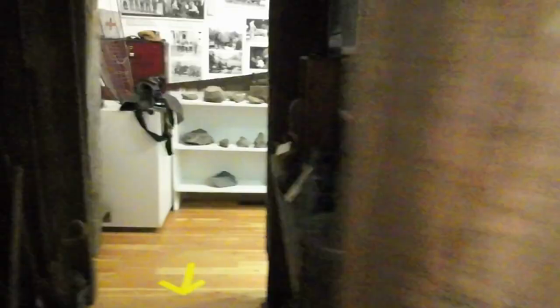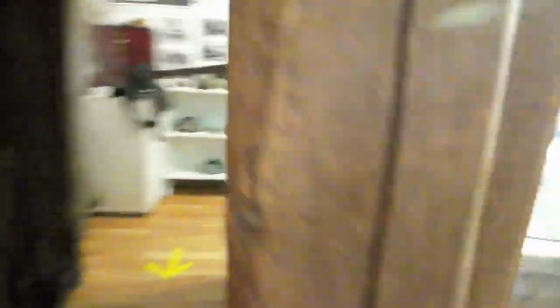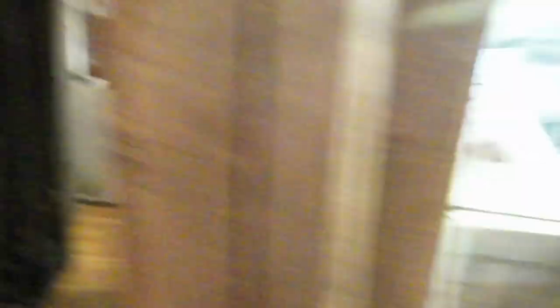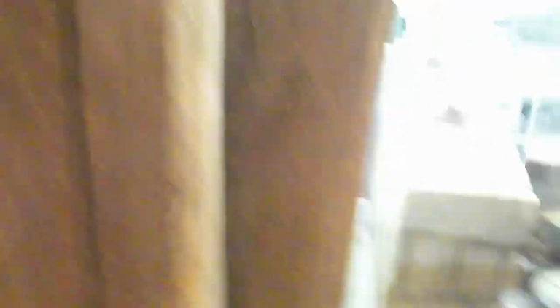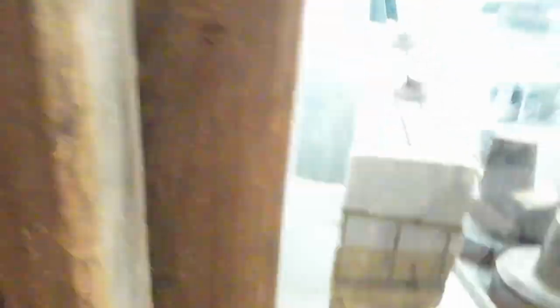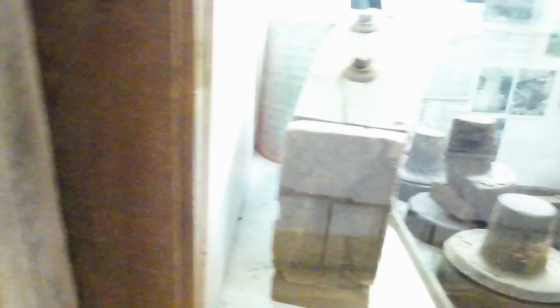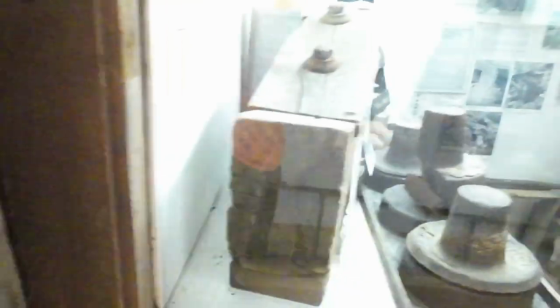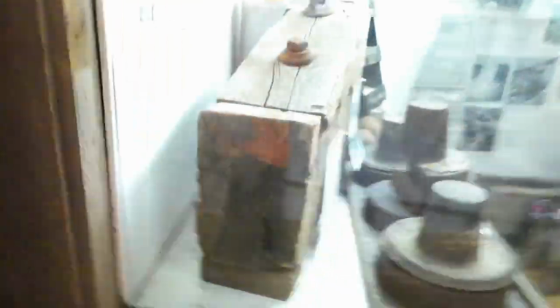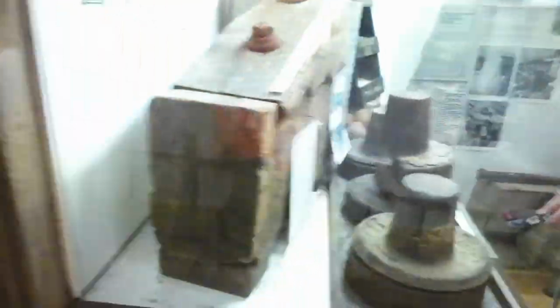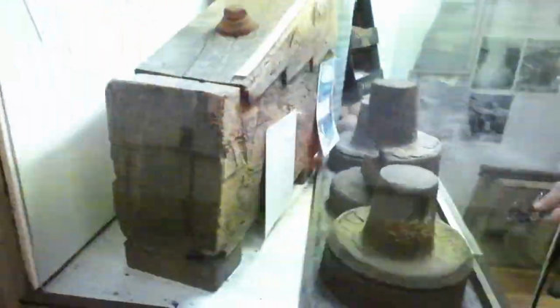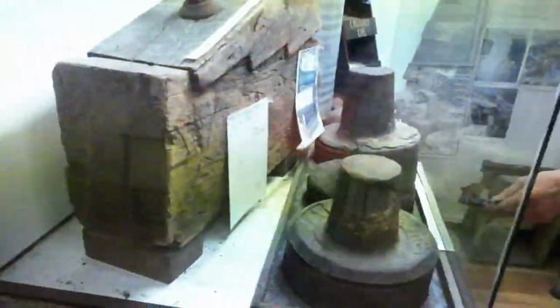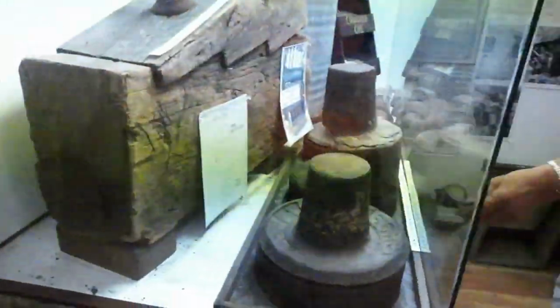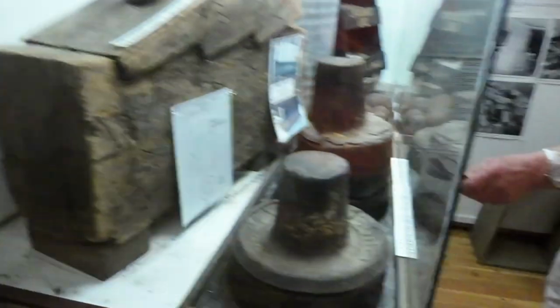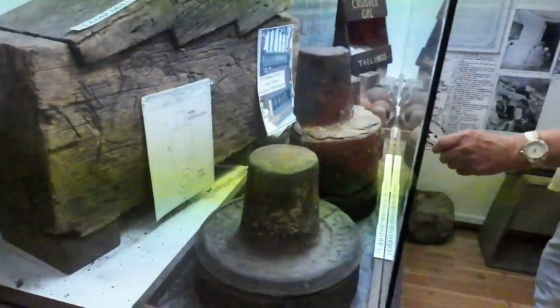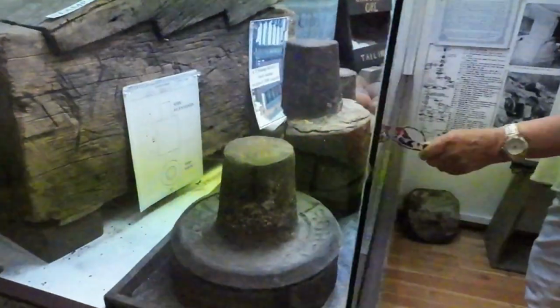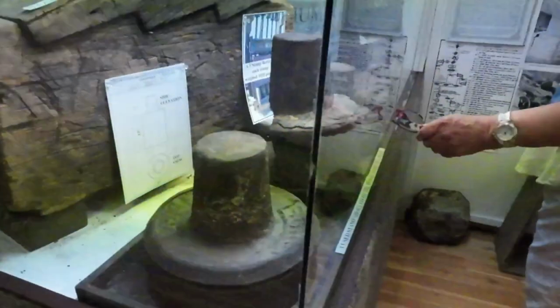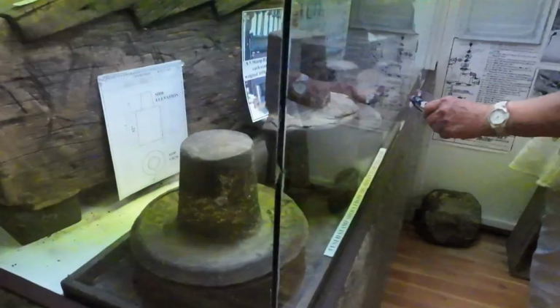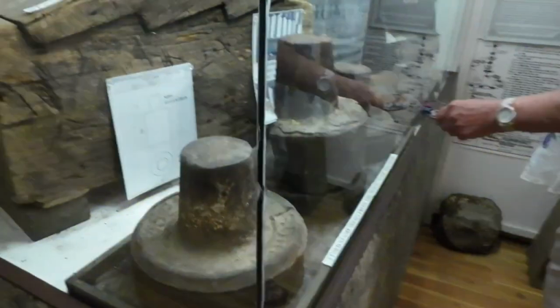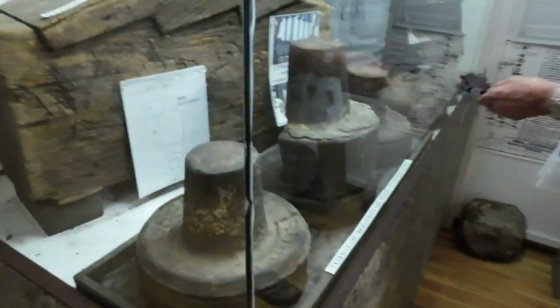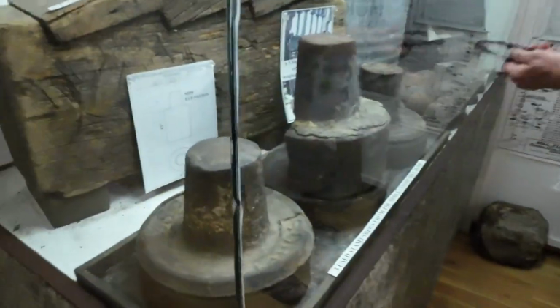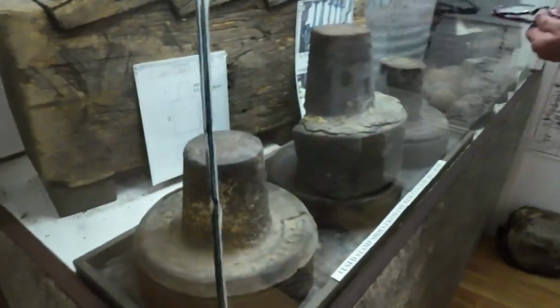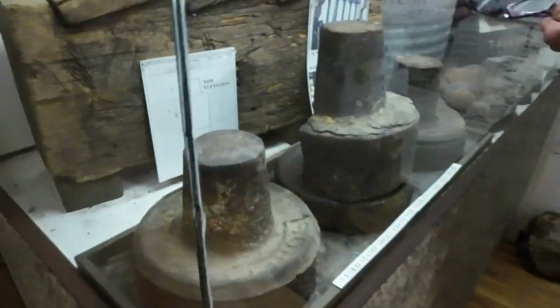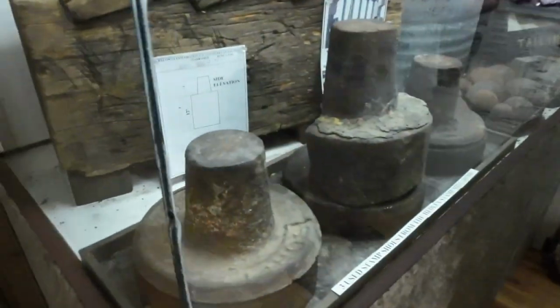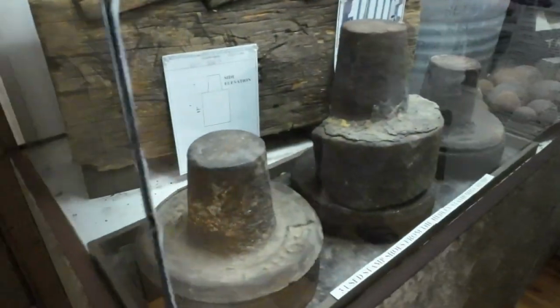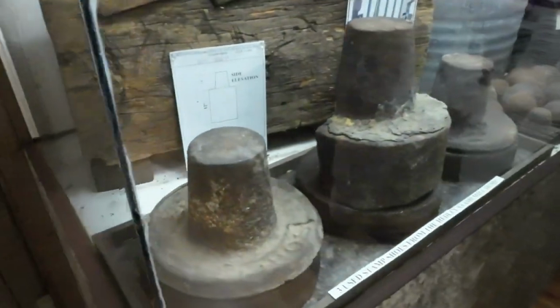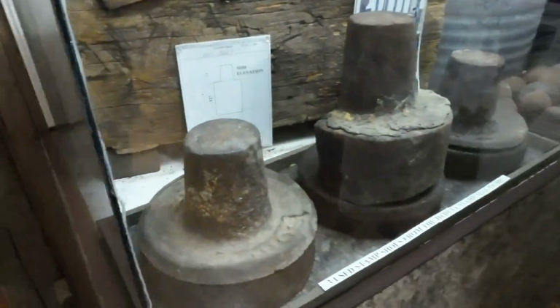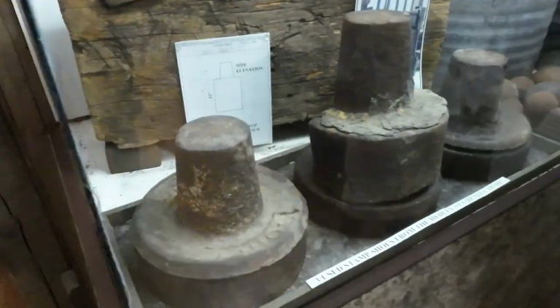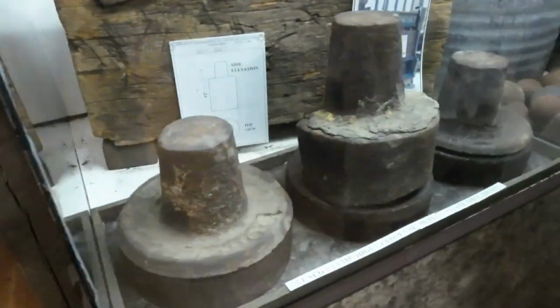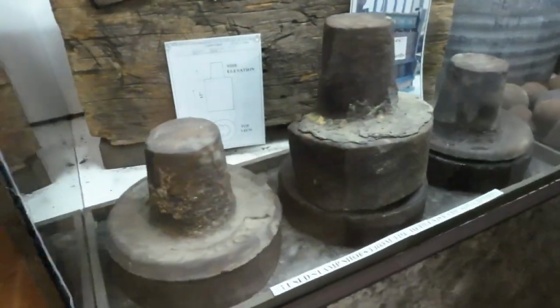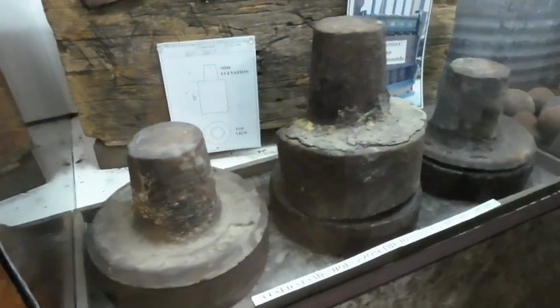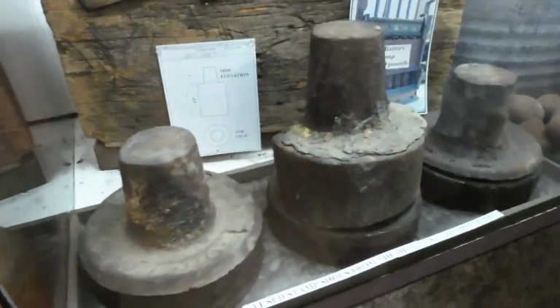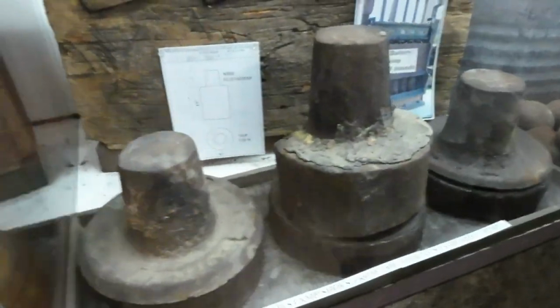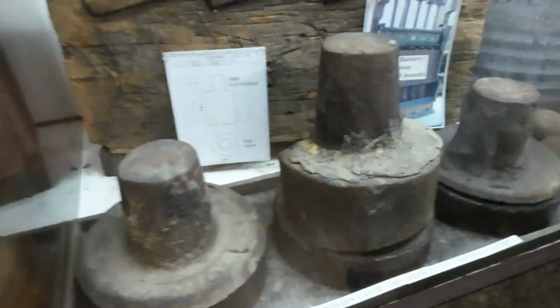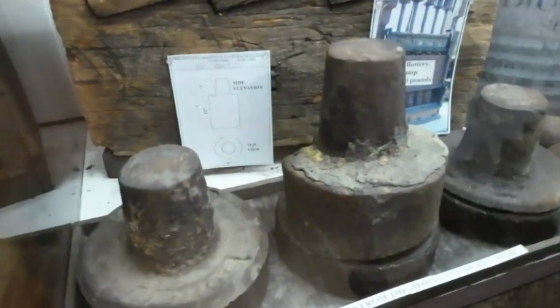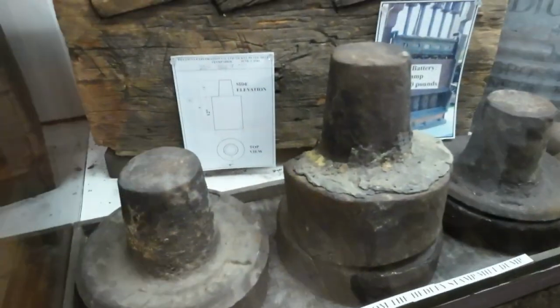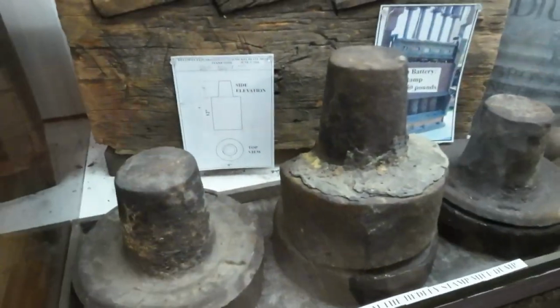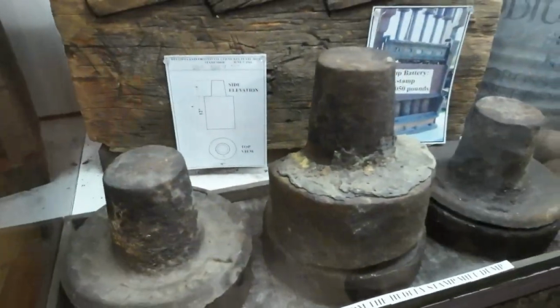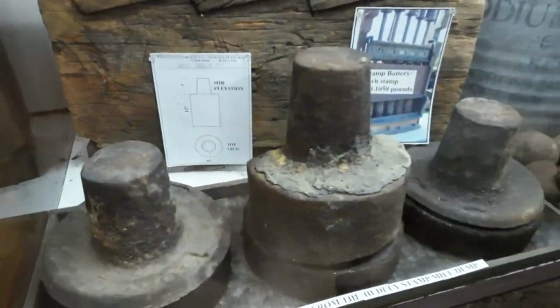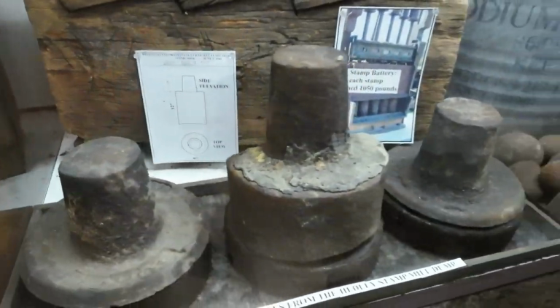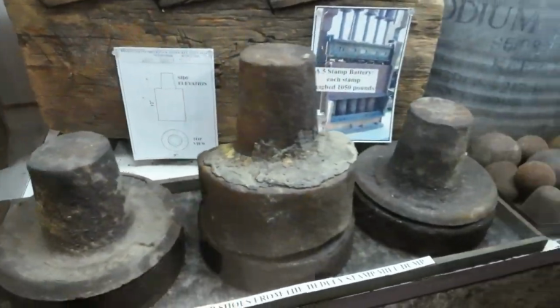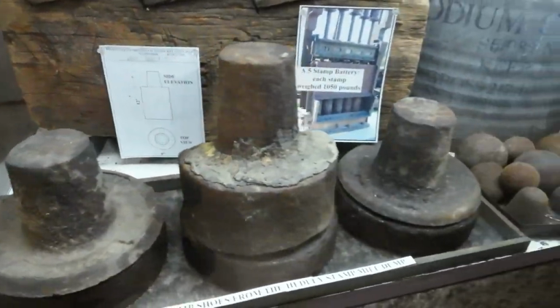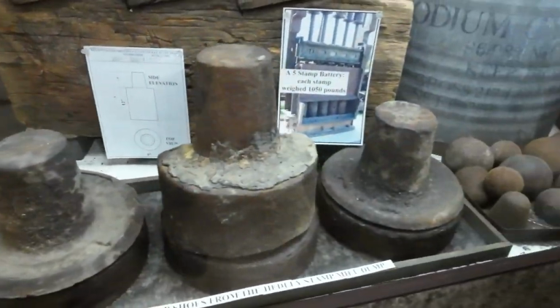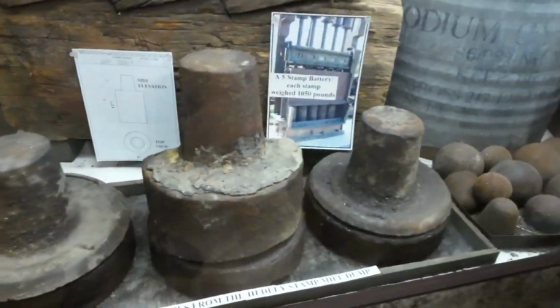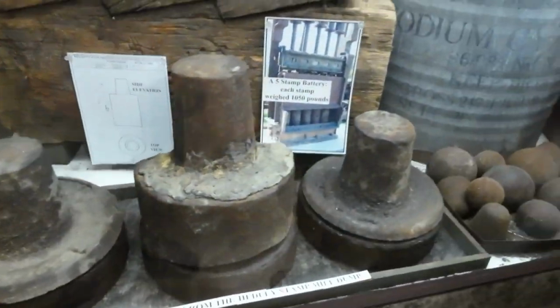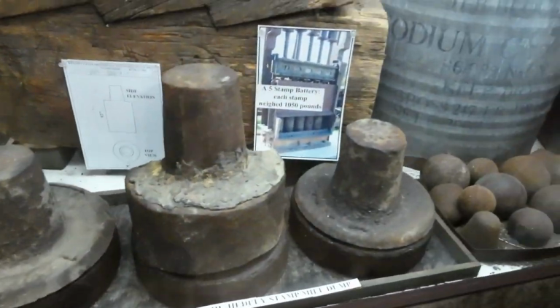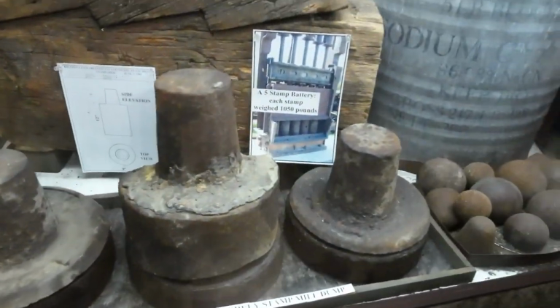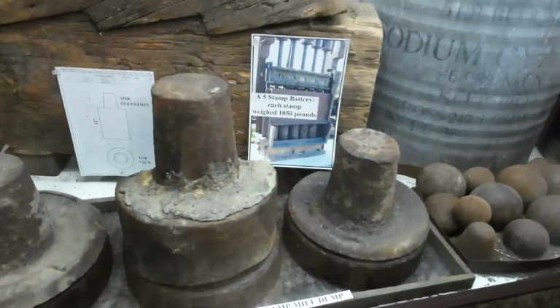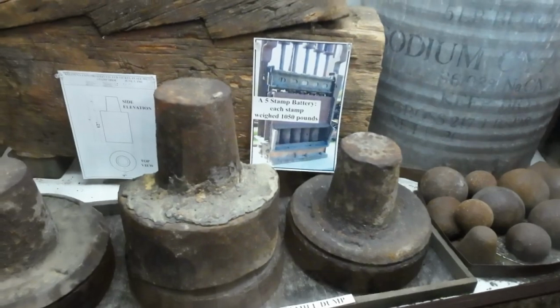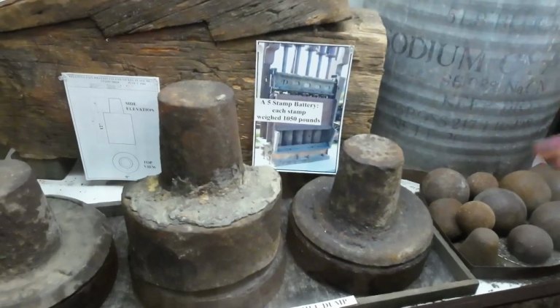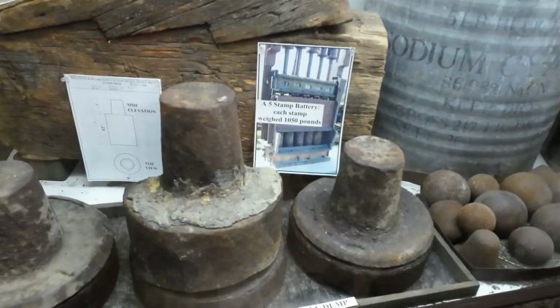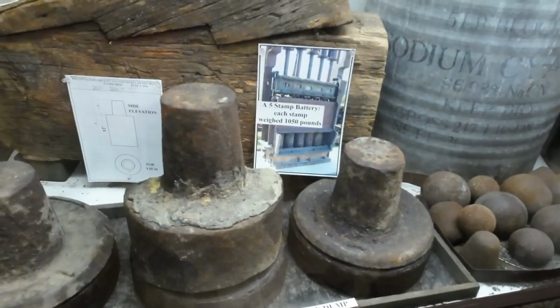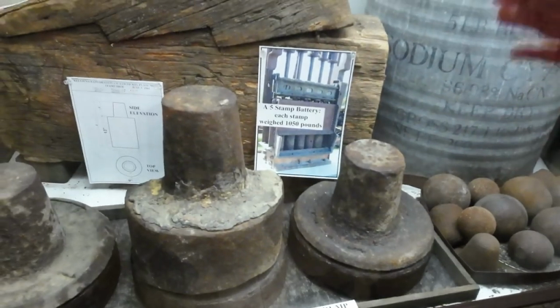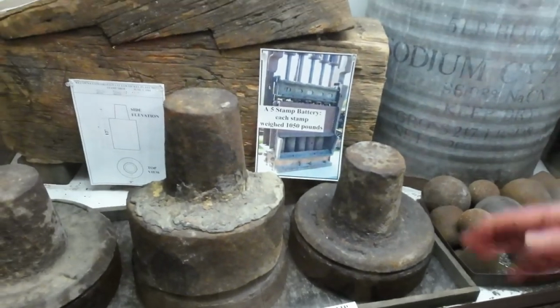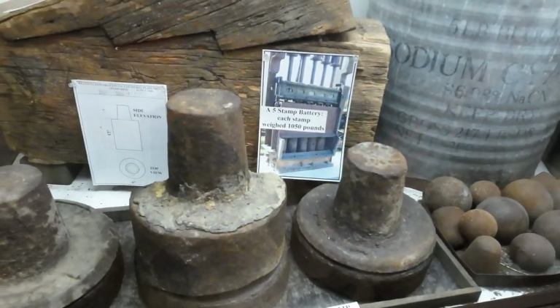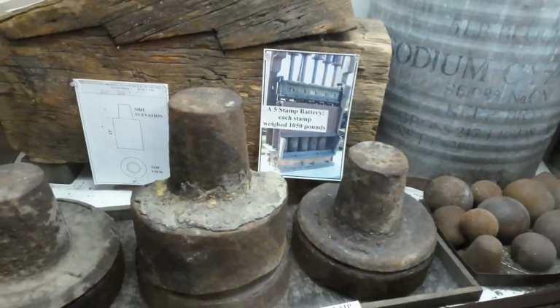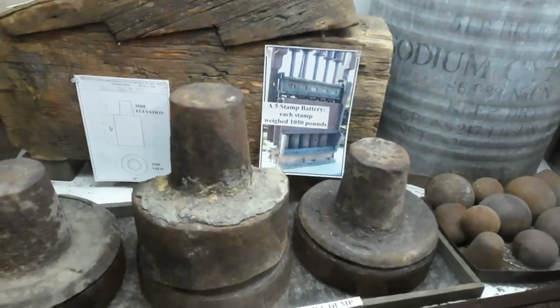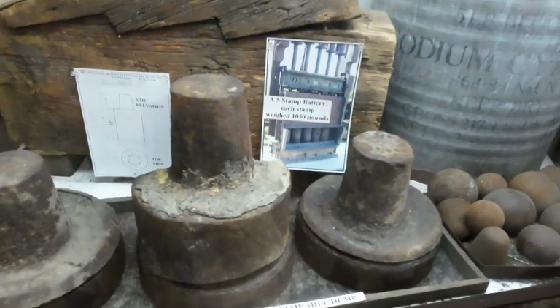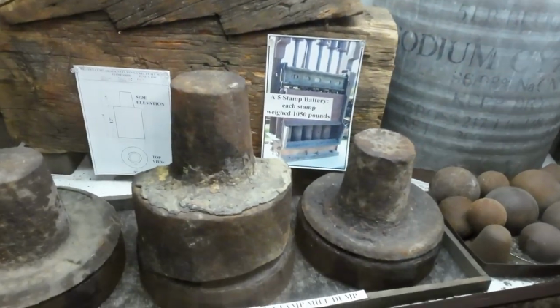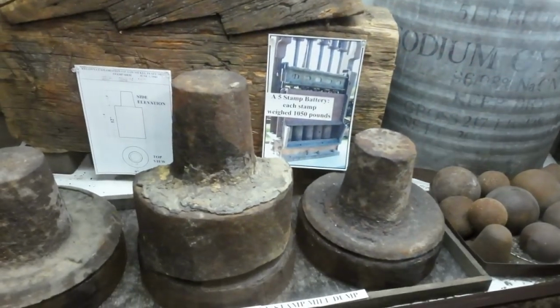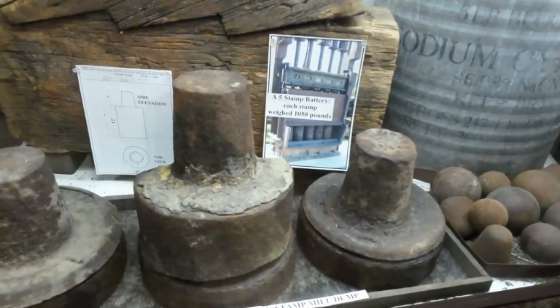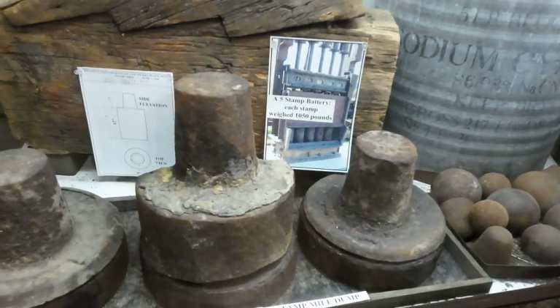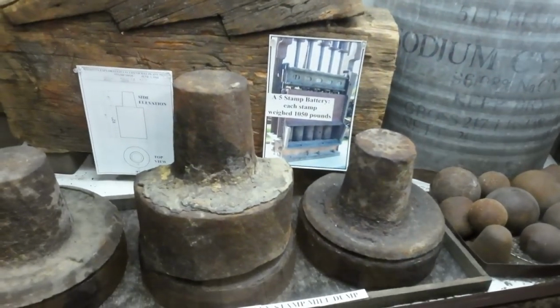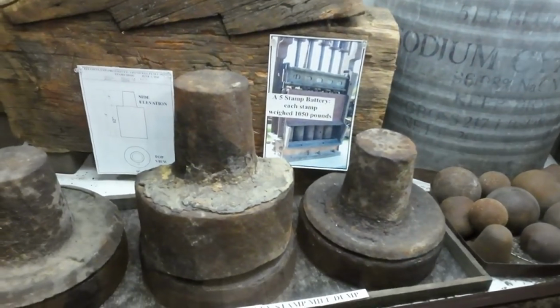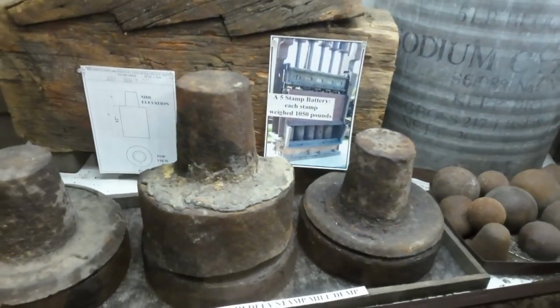These are the stamps here — for crushing the ore. They were tucked into the machine so they could go up and down.